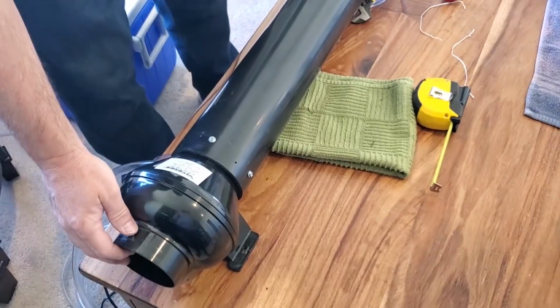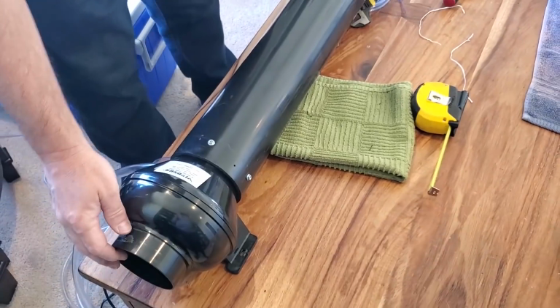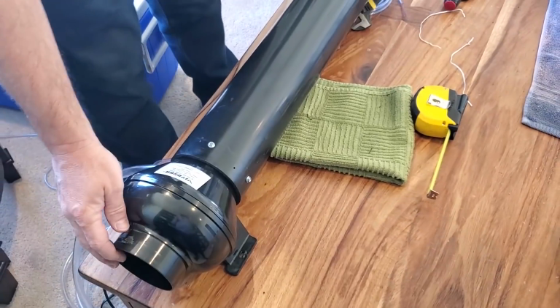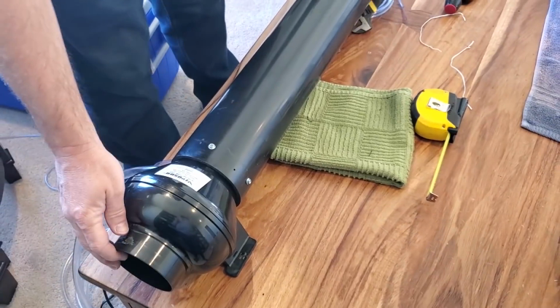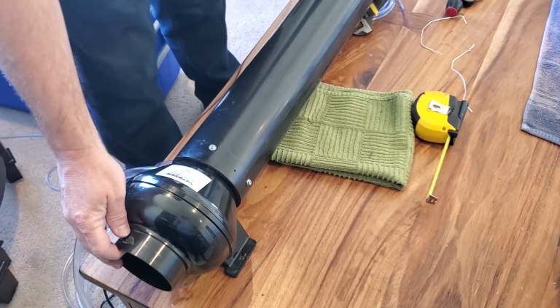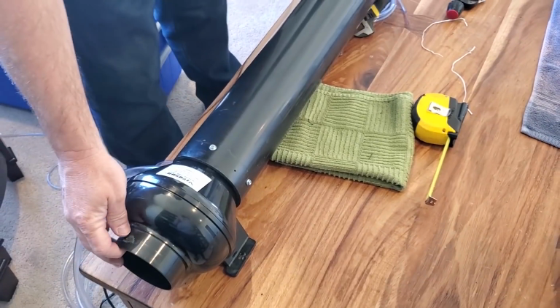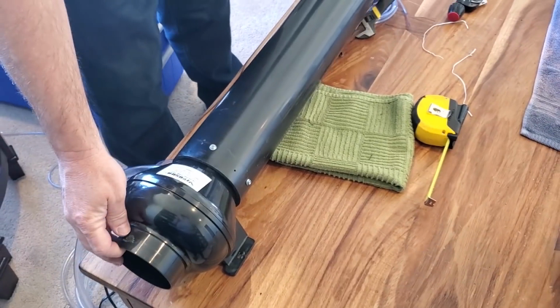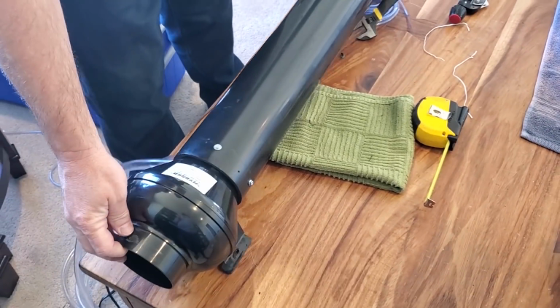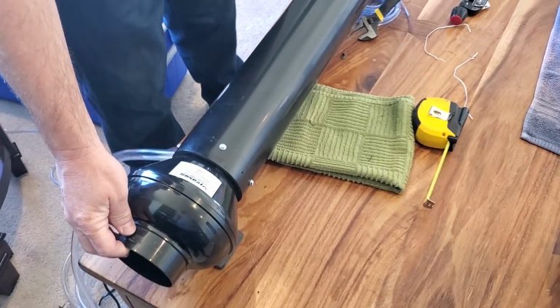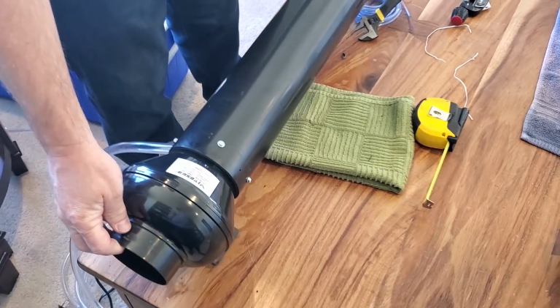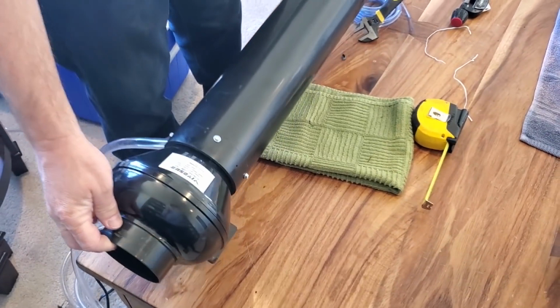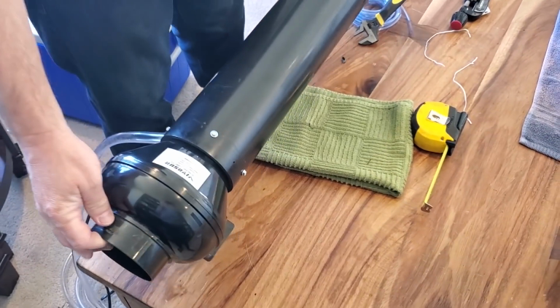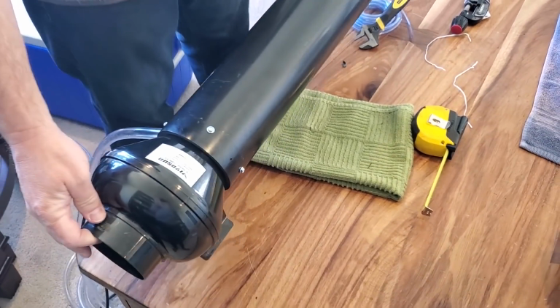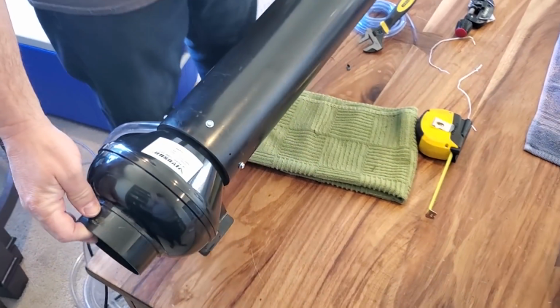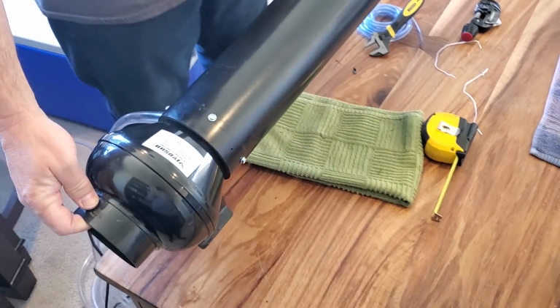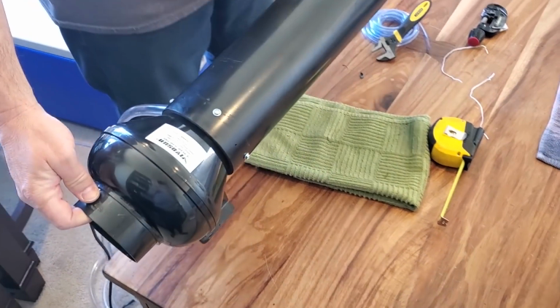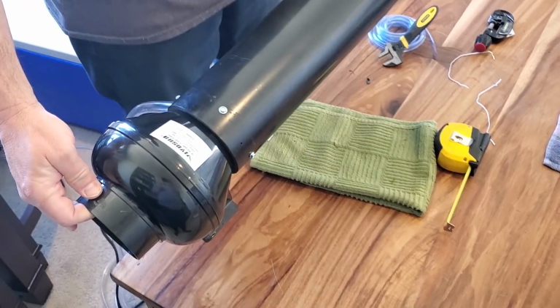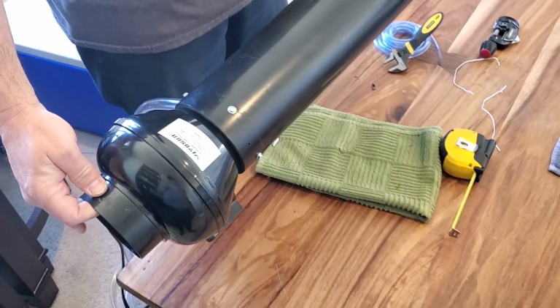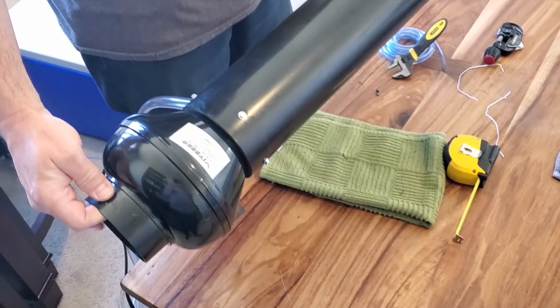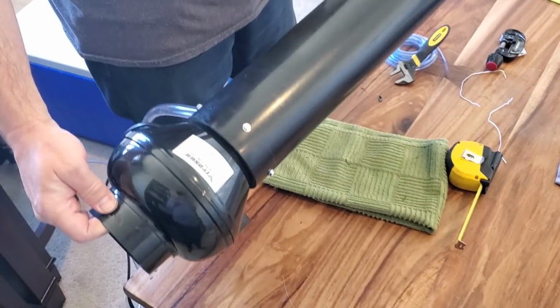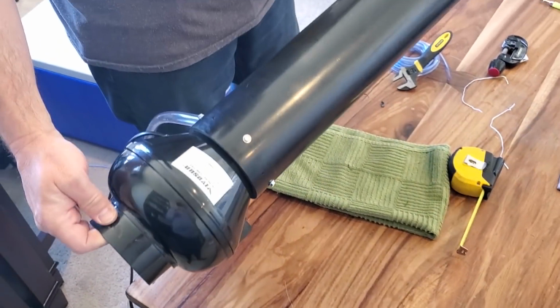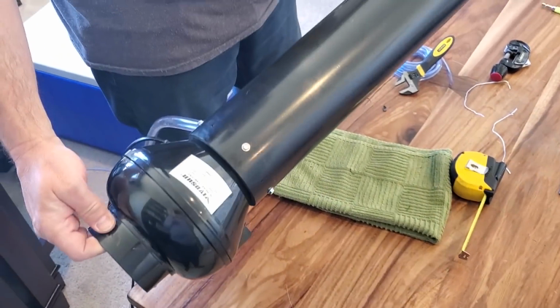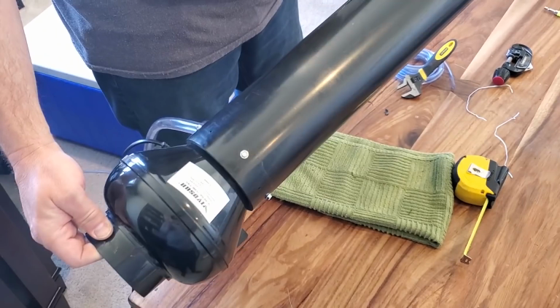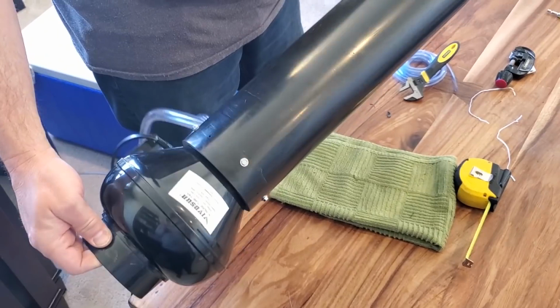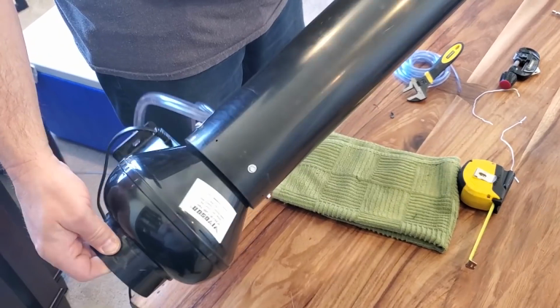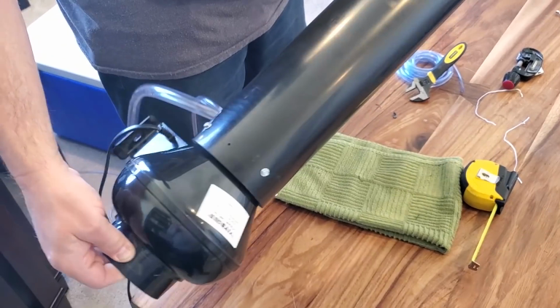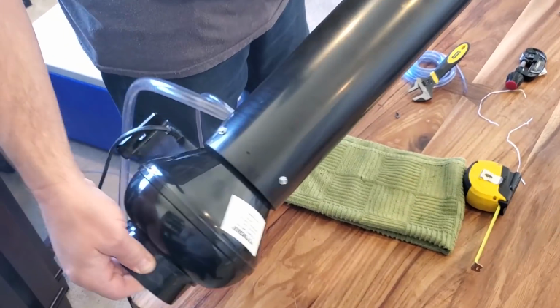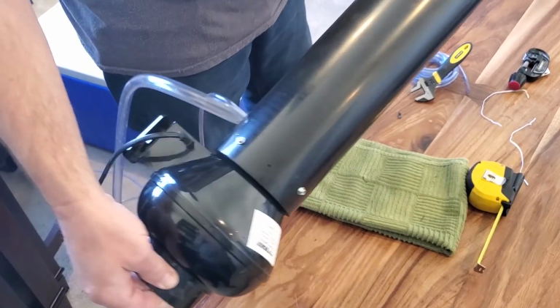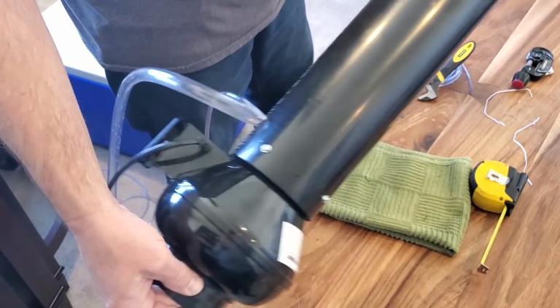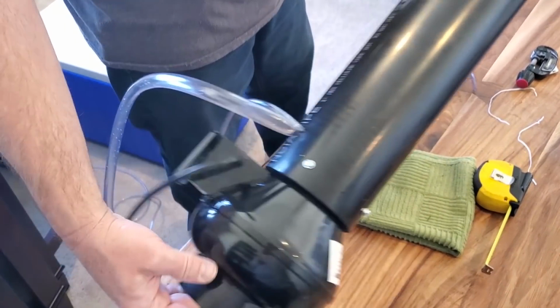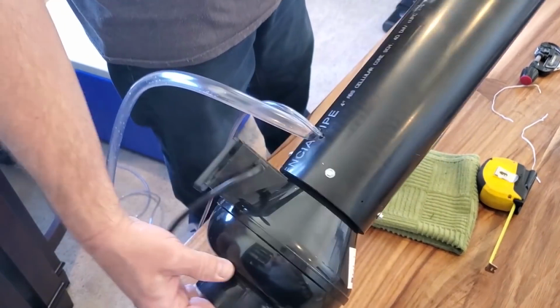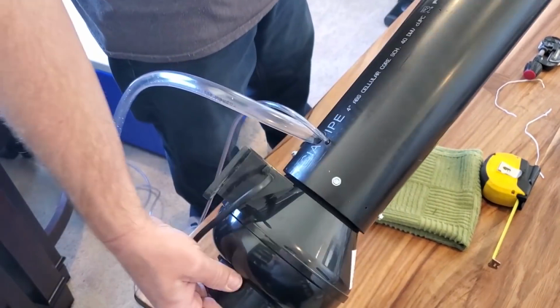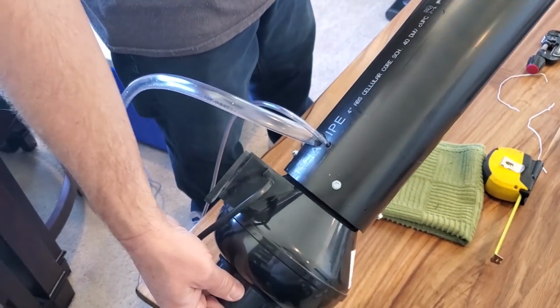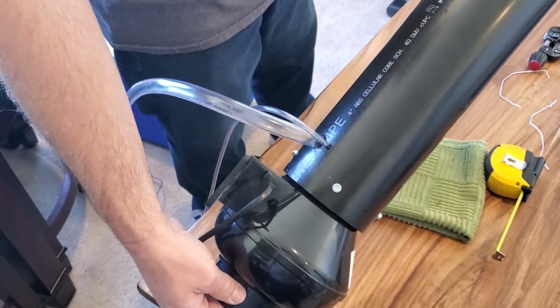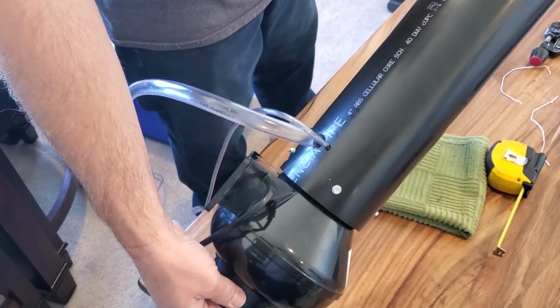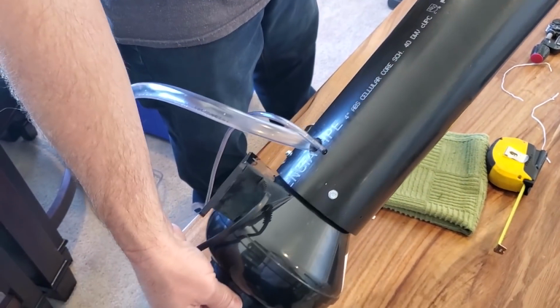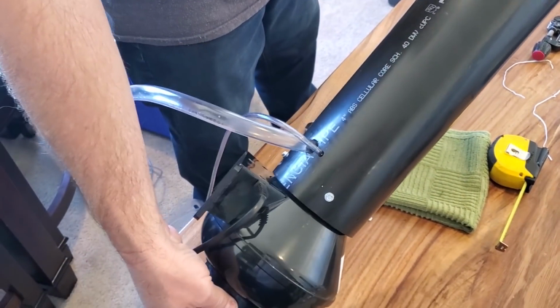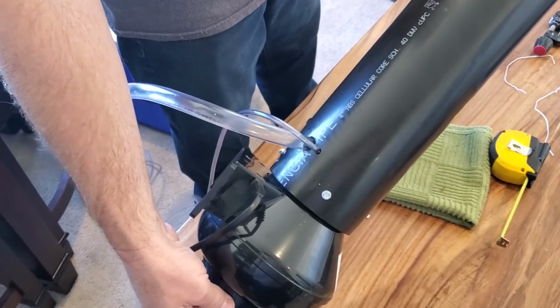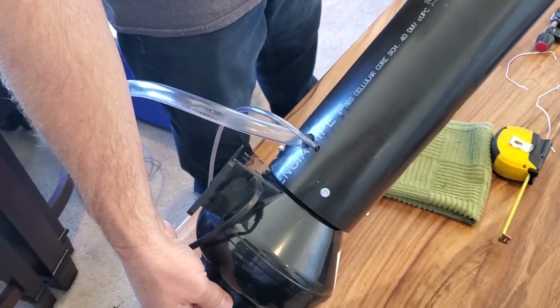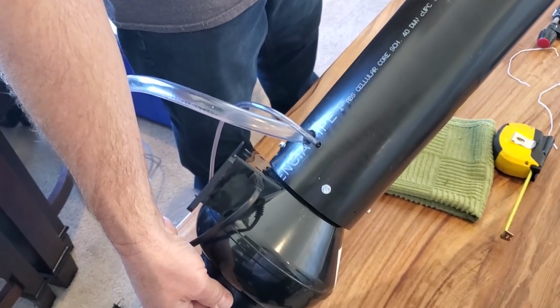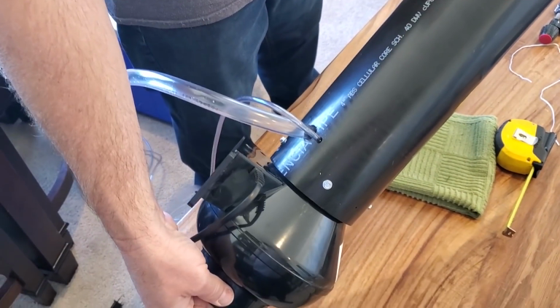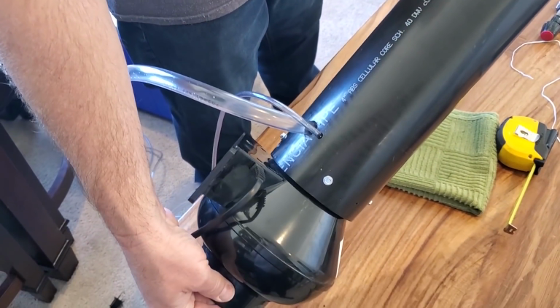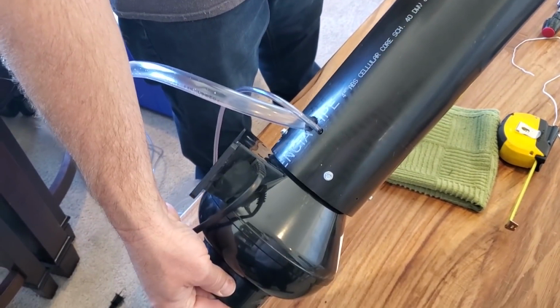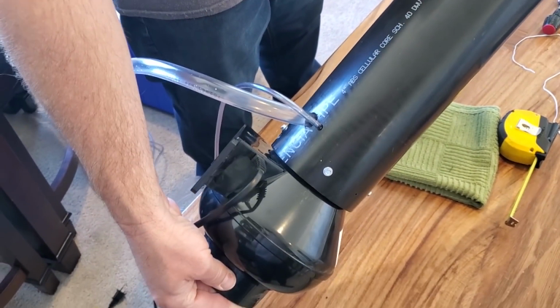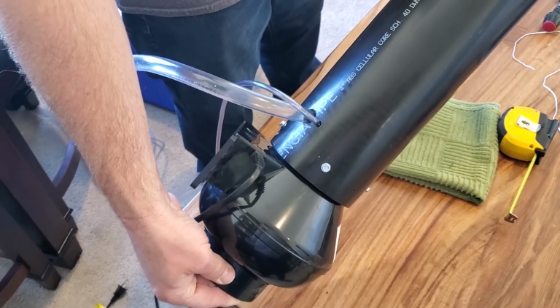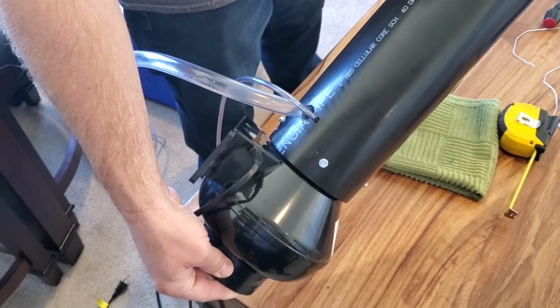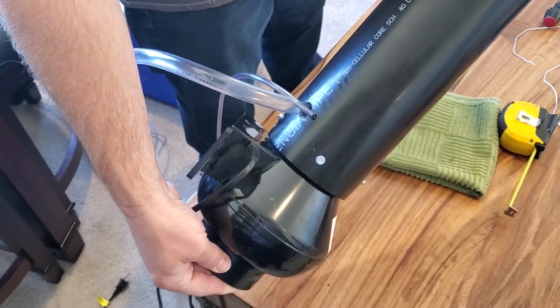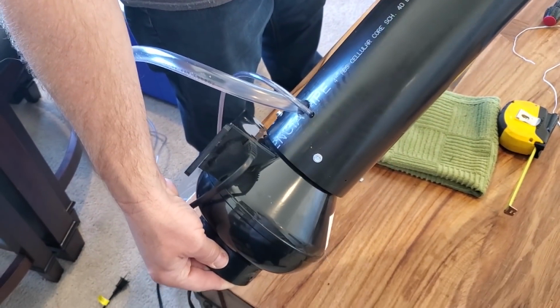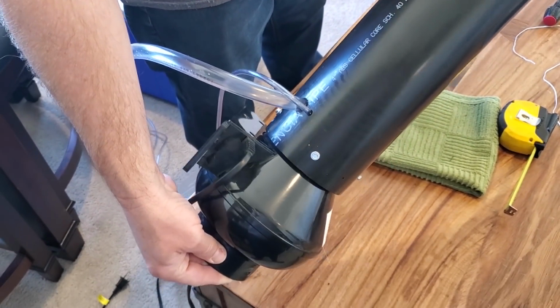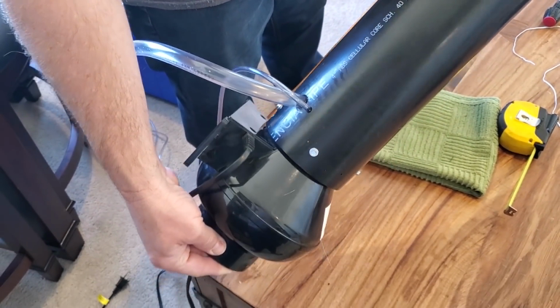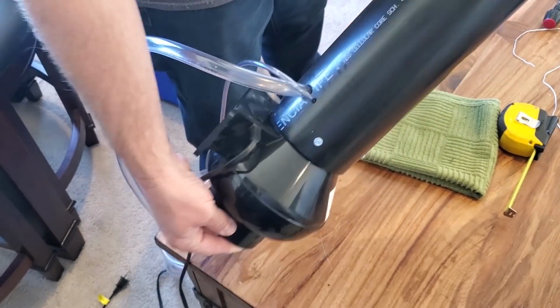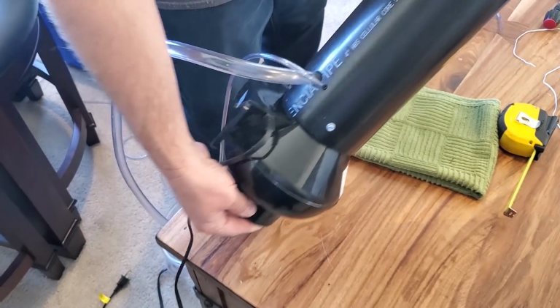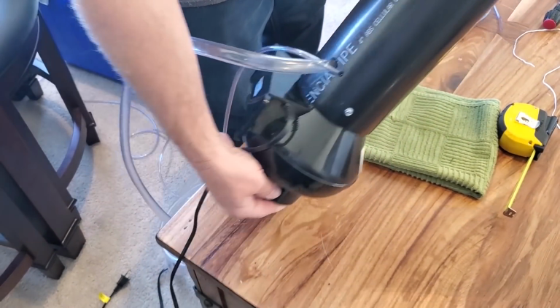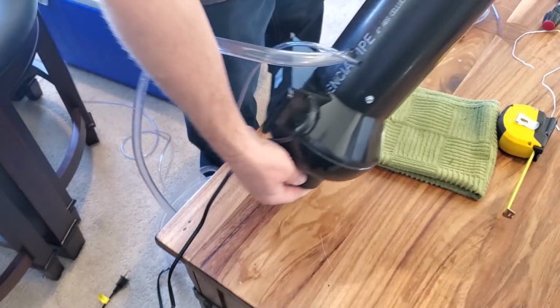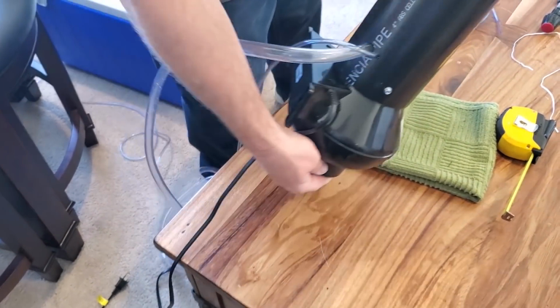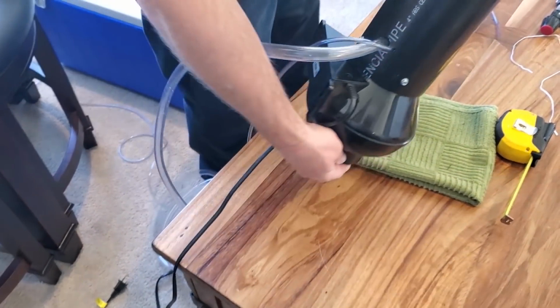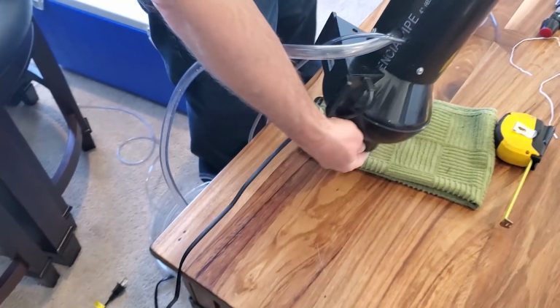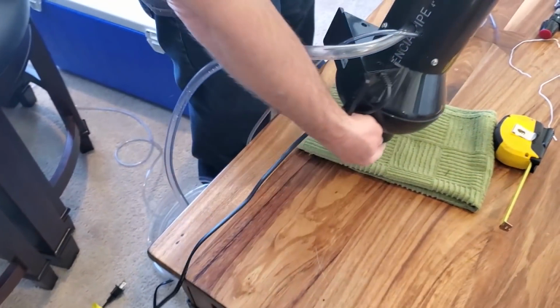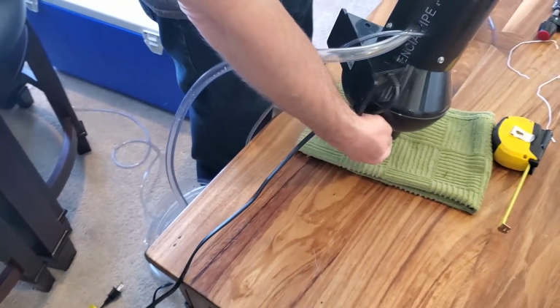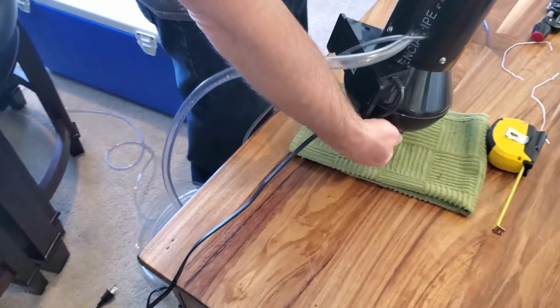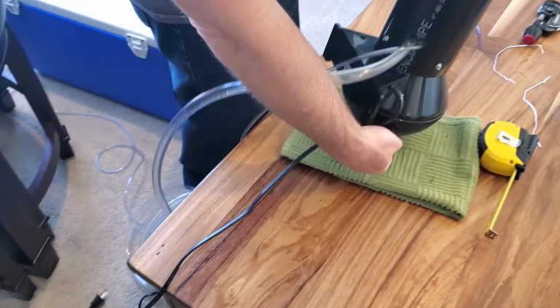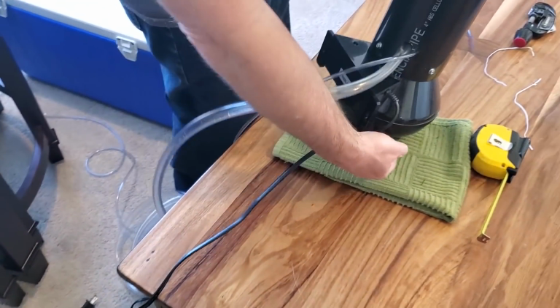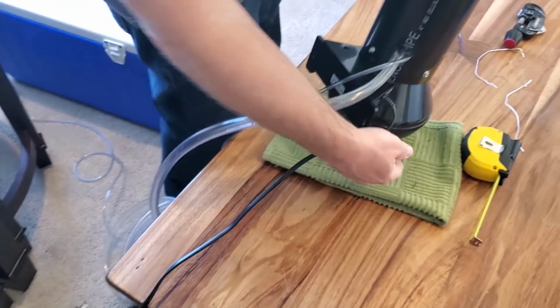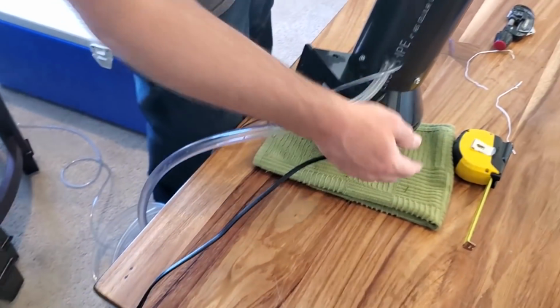When you're putting your fan and pipe together, just drill some pilot holes and then put the screws in to secure the pipe to the fan.